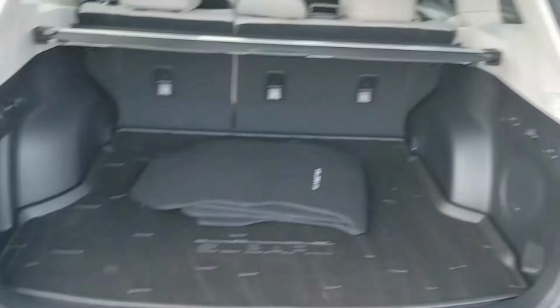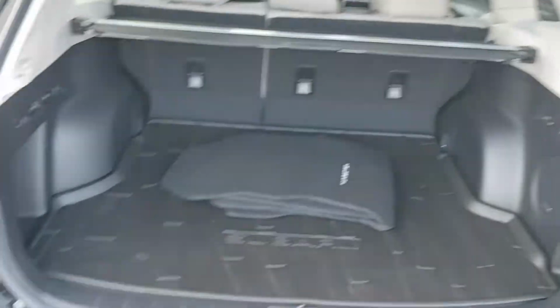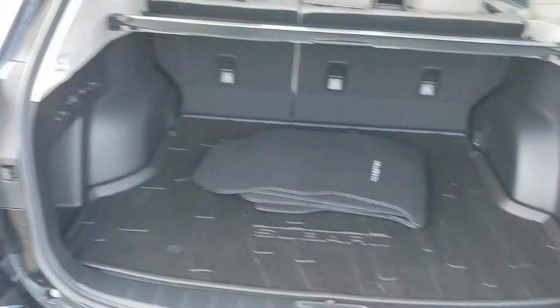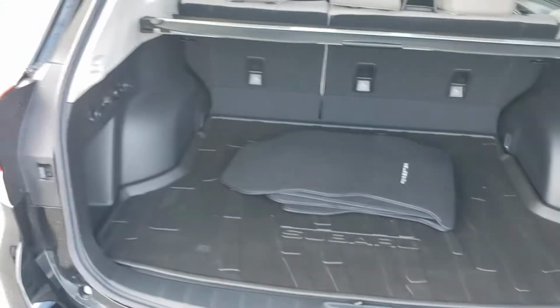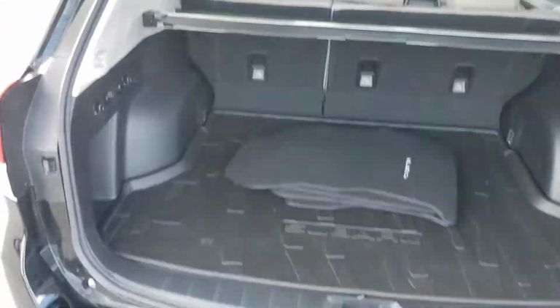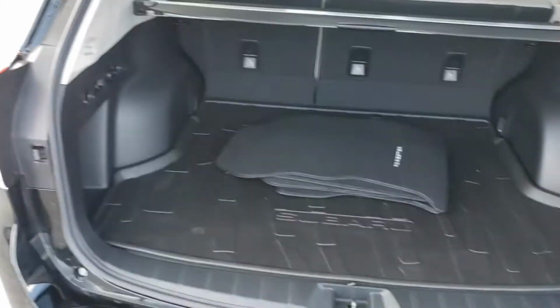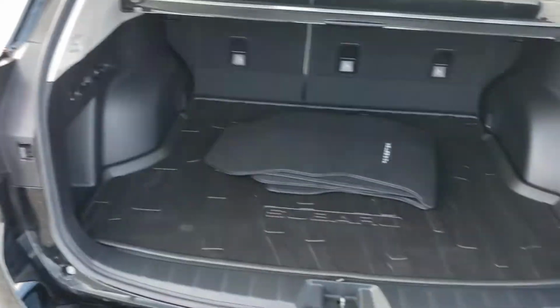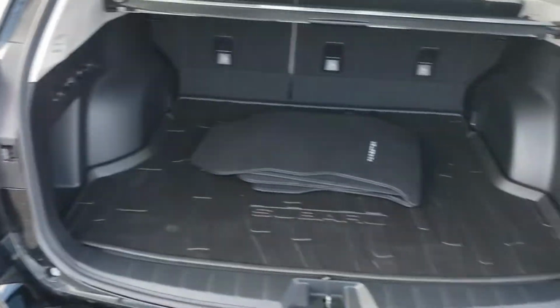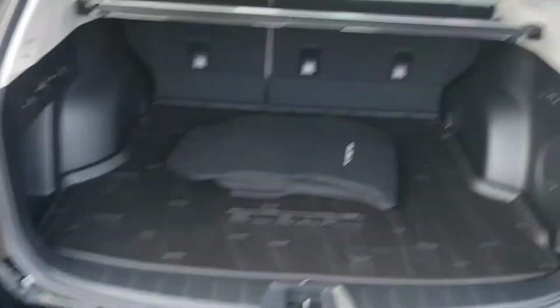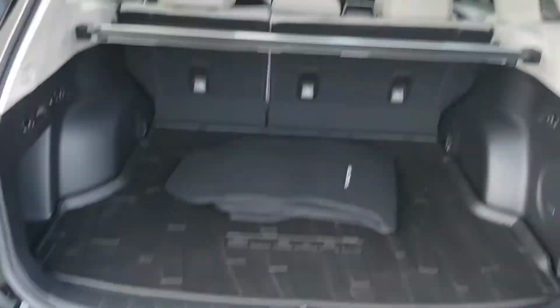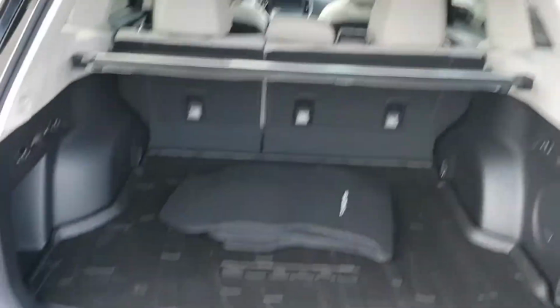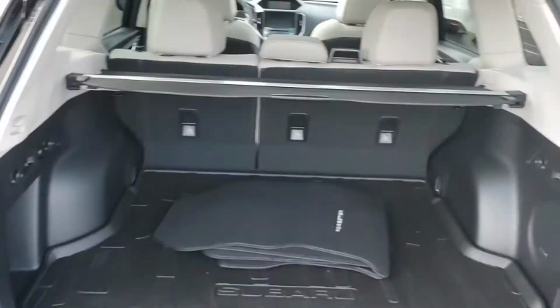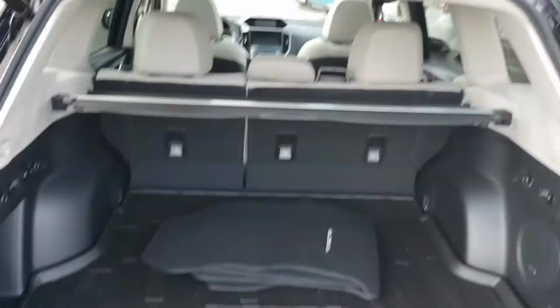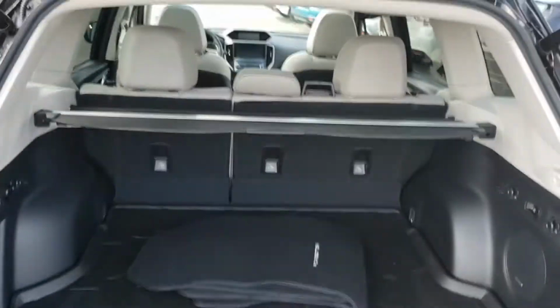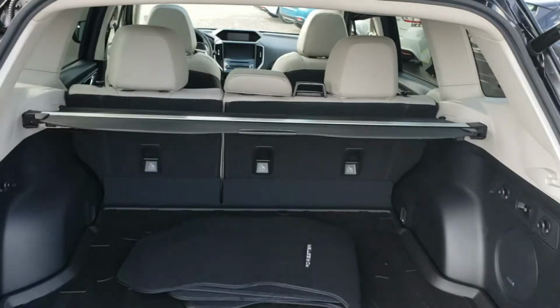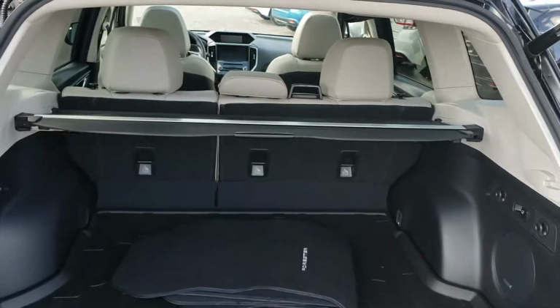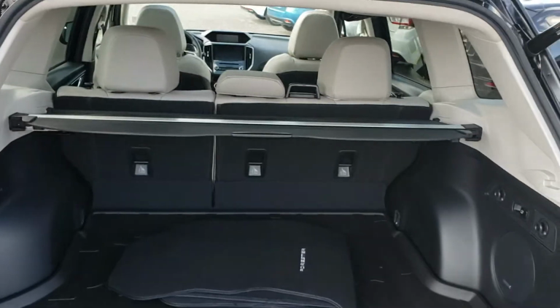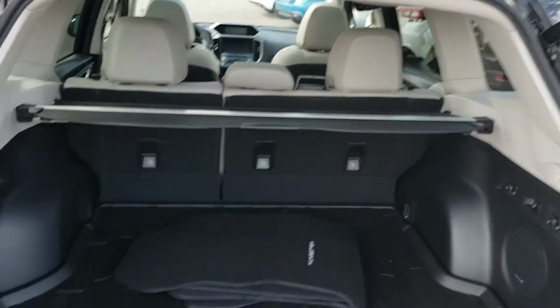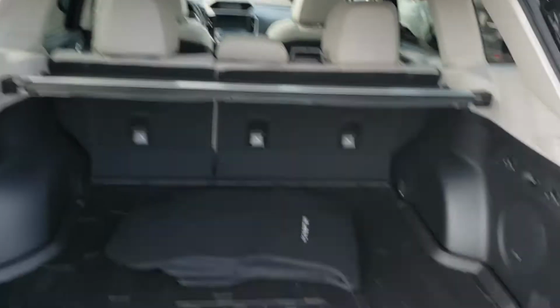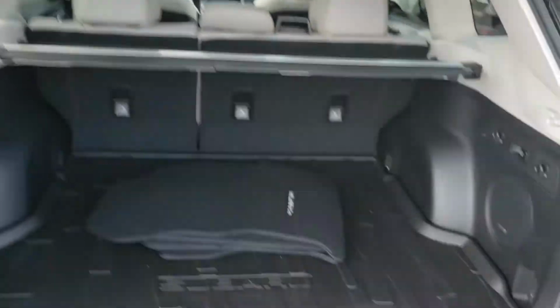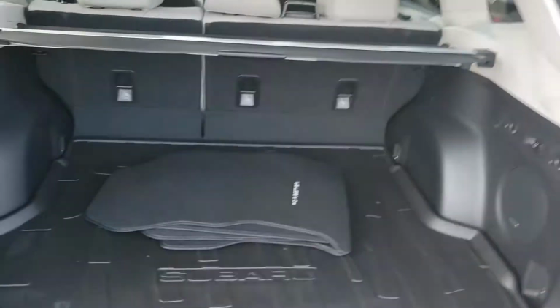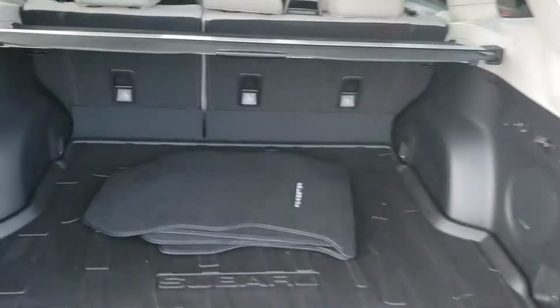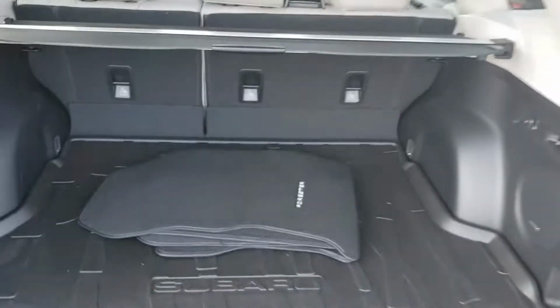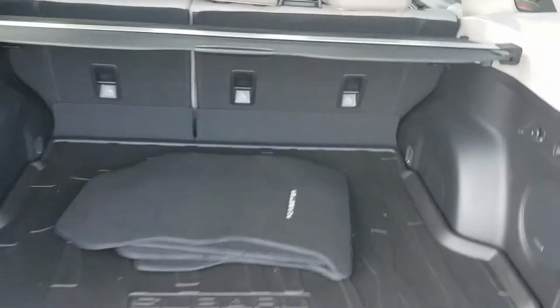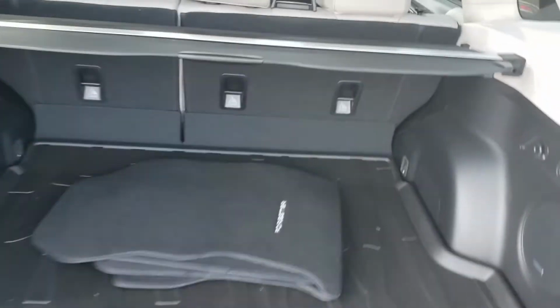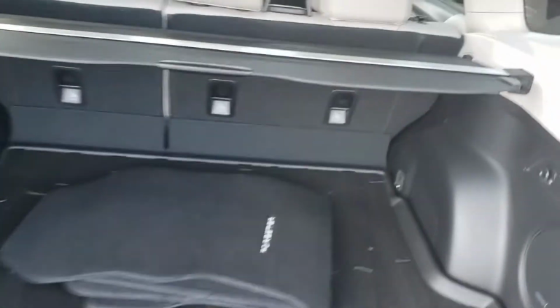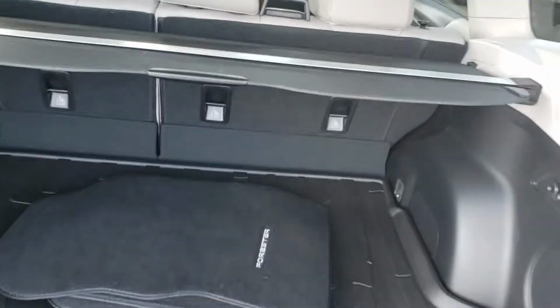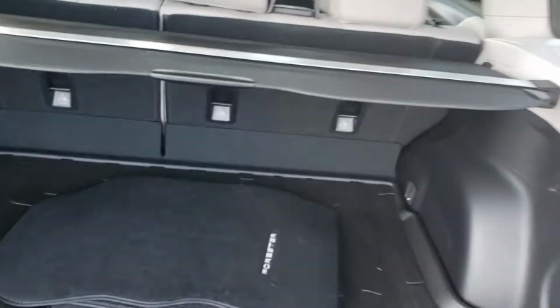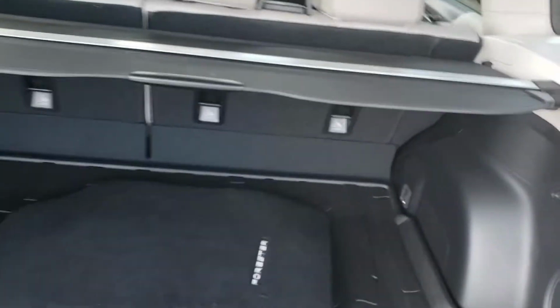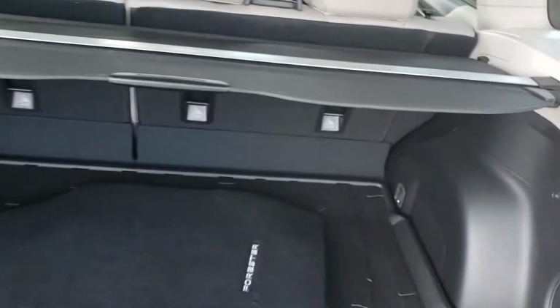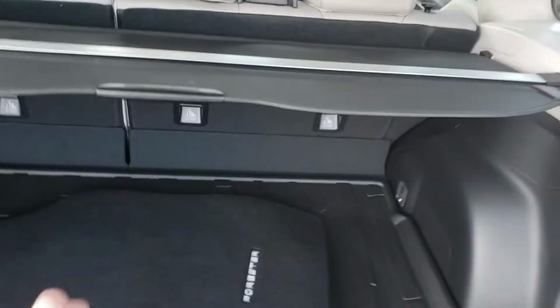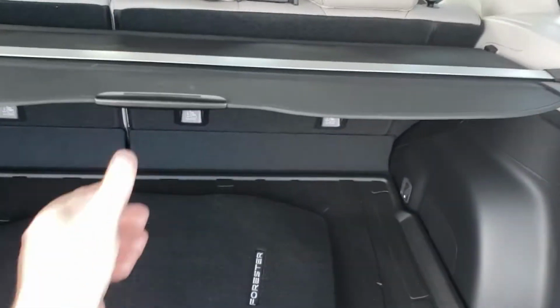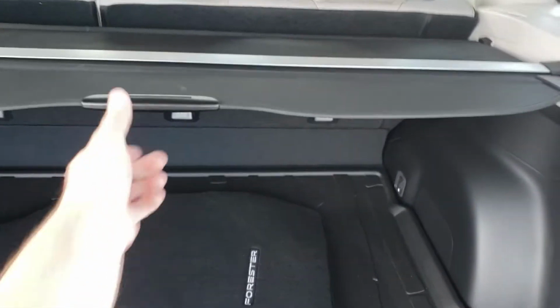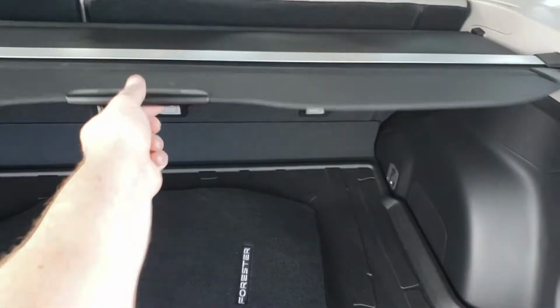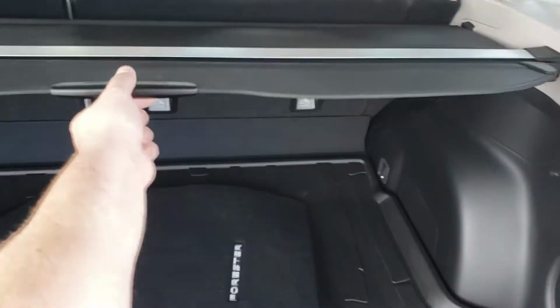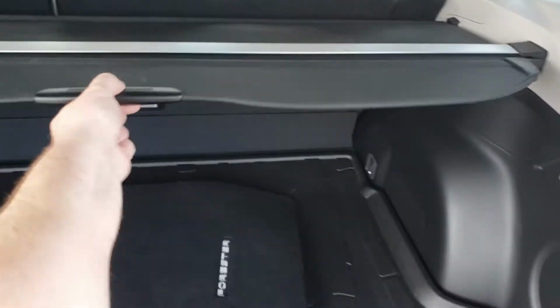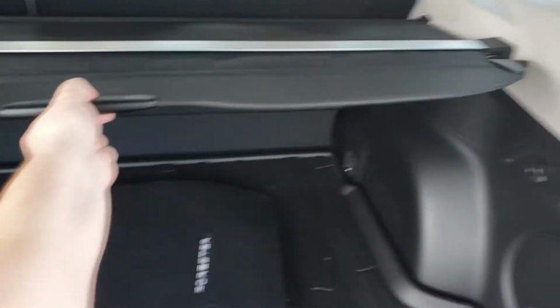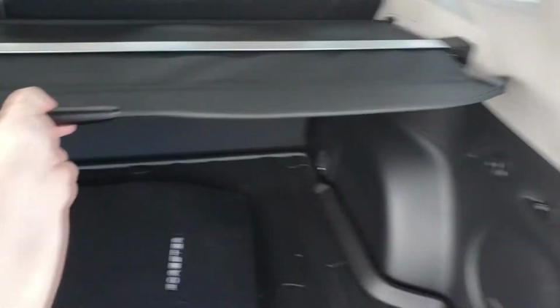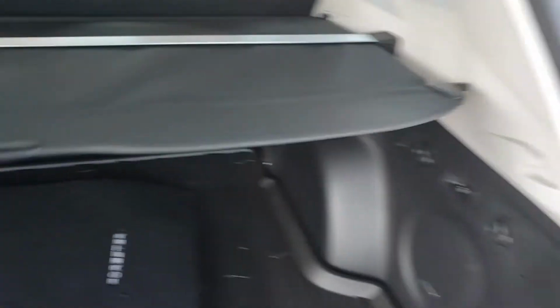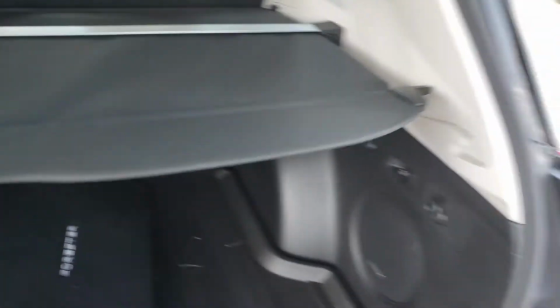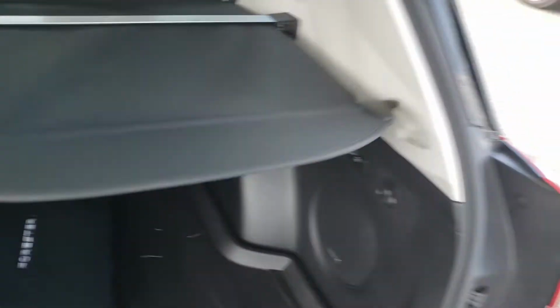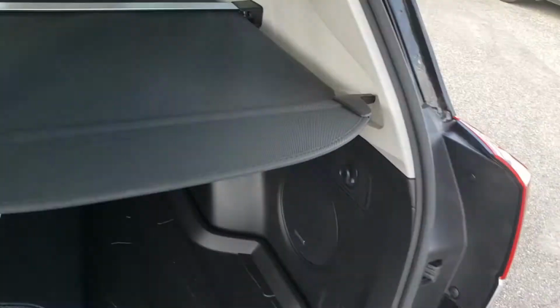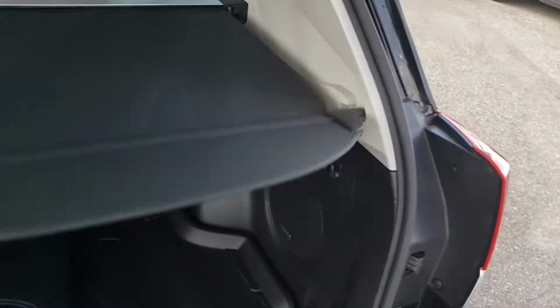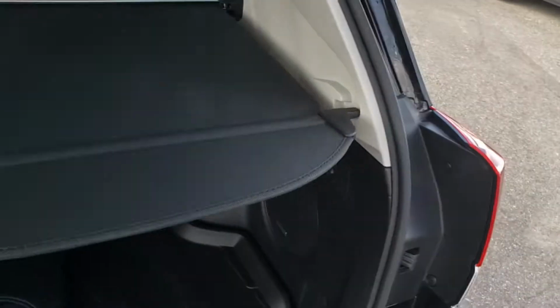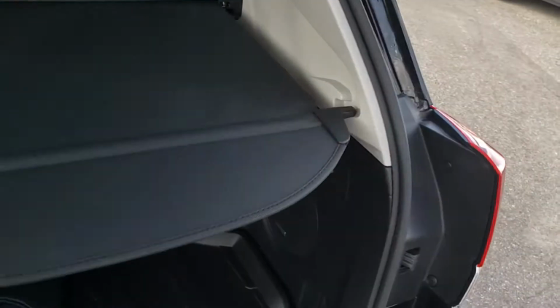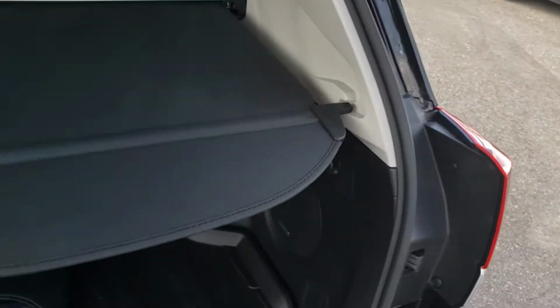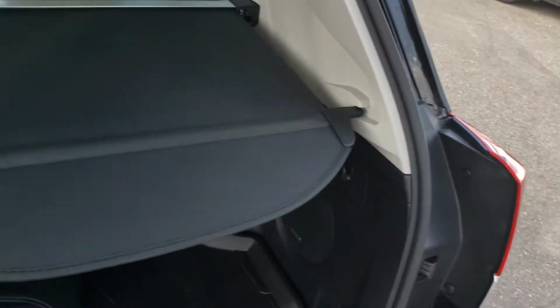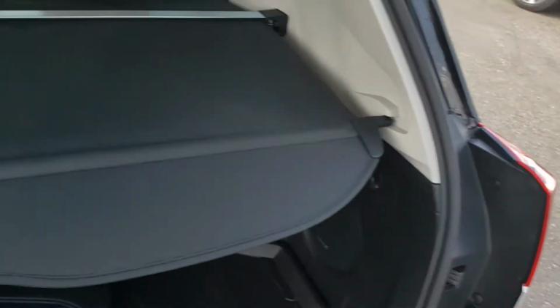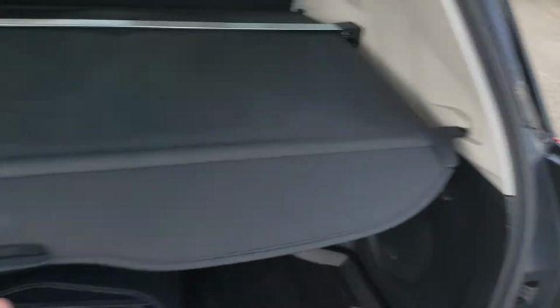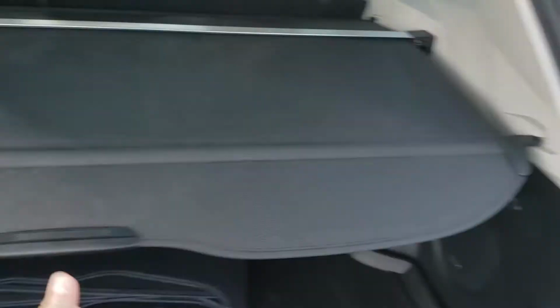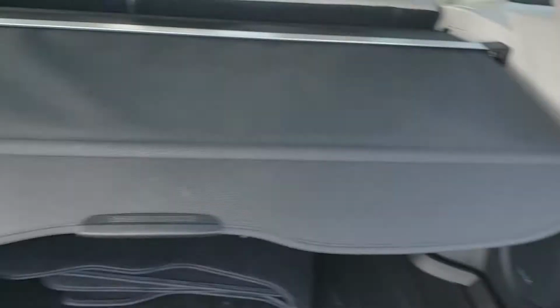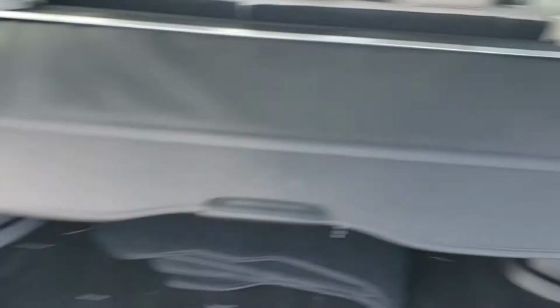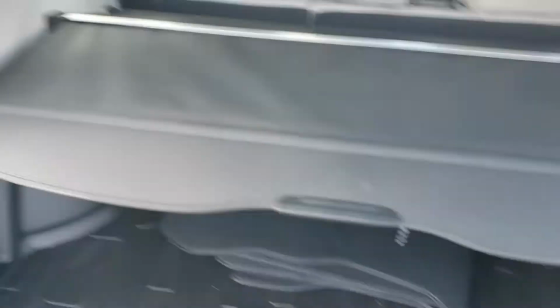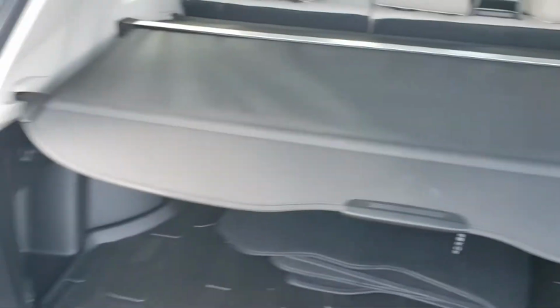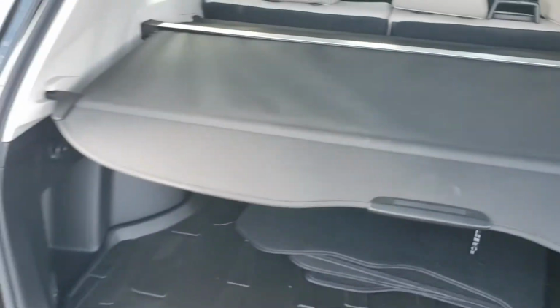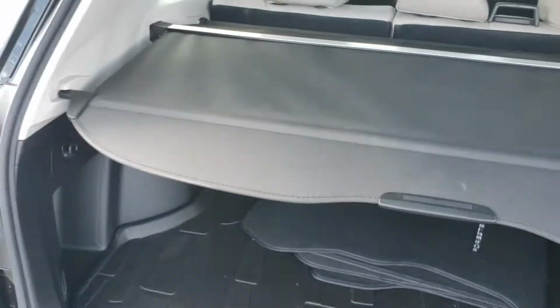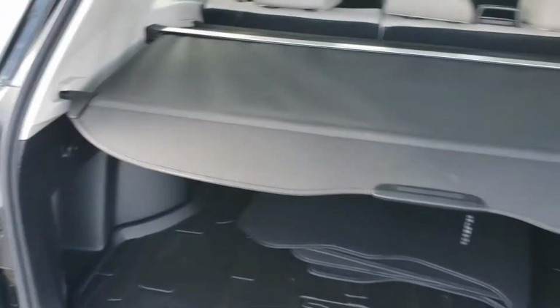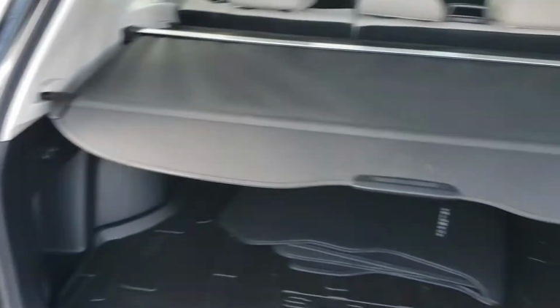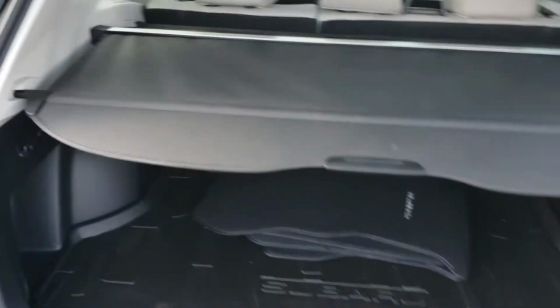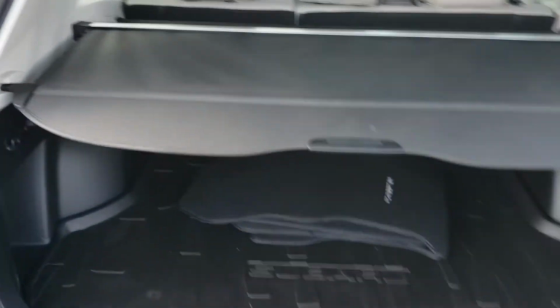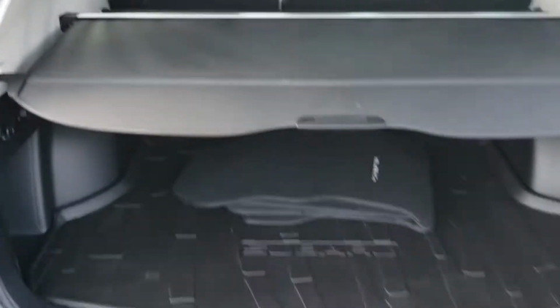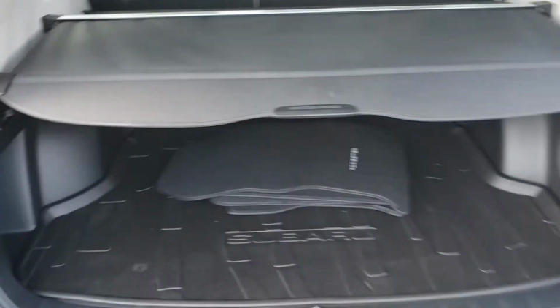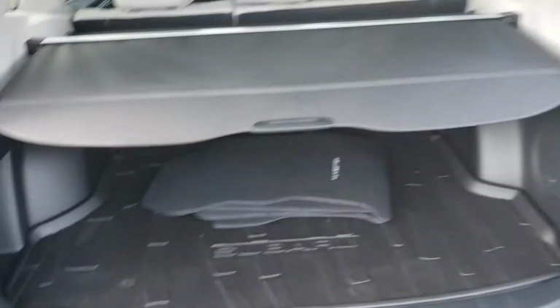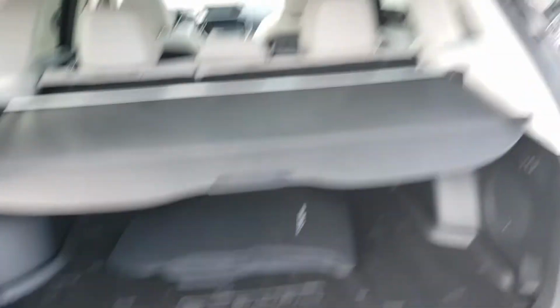Super wide, deep, and tall opening in the back of the Forester. Nice privacy cover hides everything from the top of the seats down — keep things out of sight, out of mind.